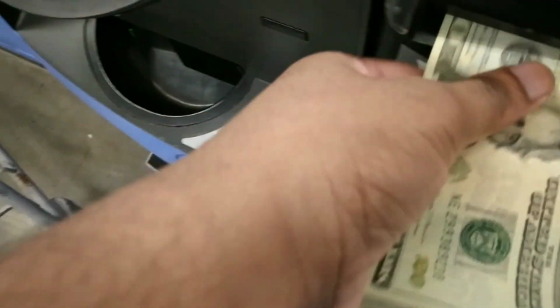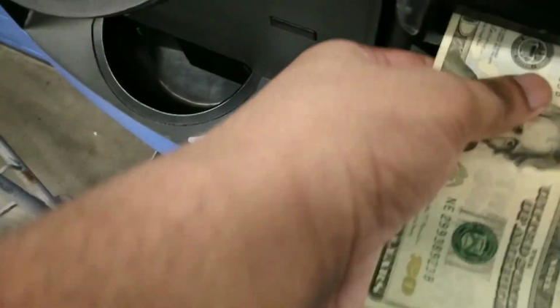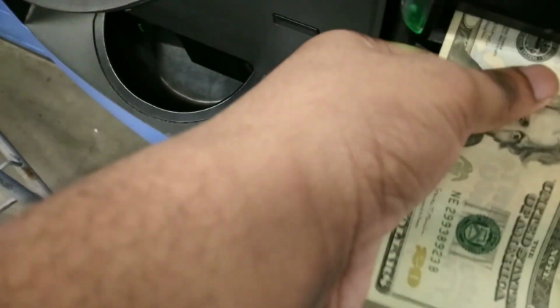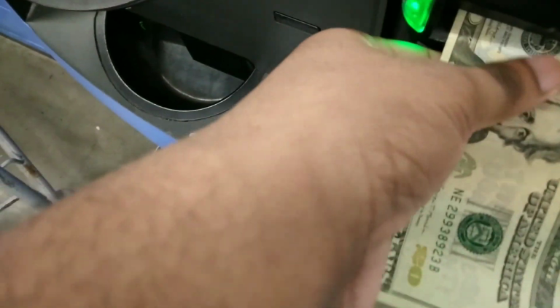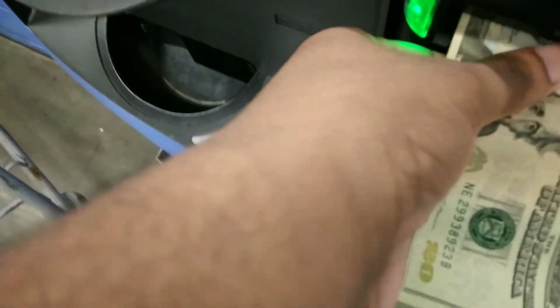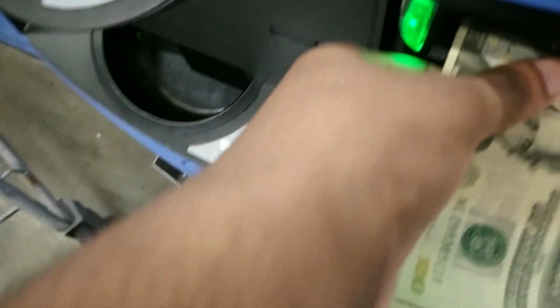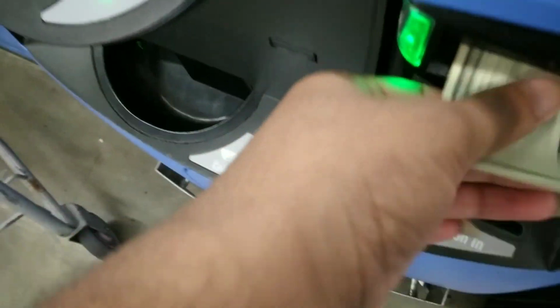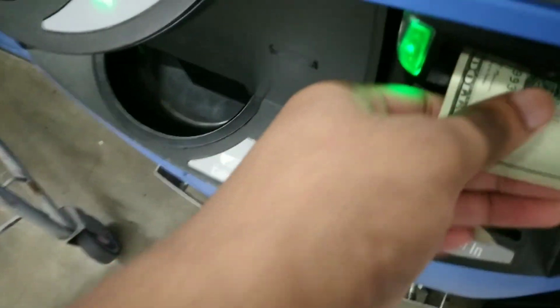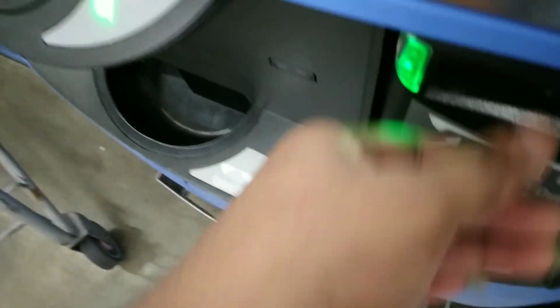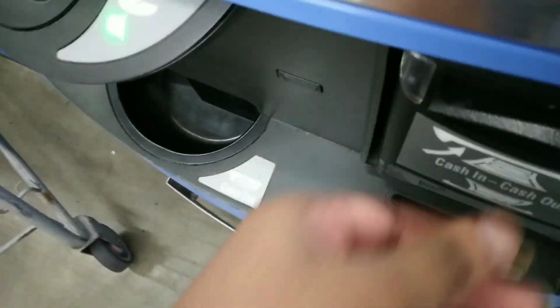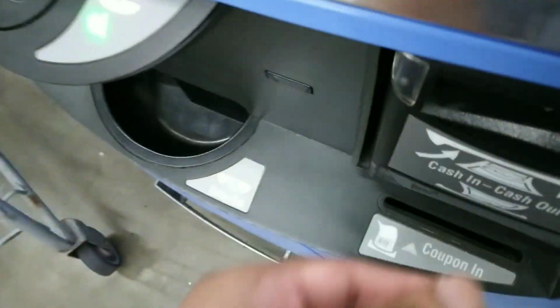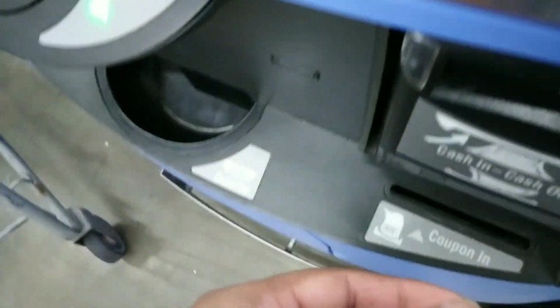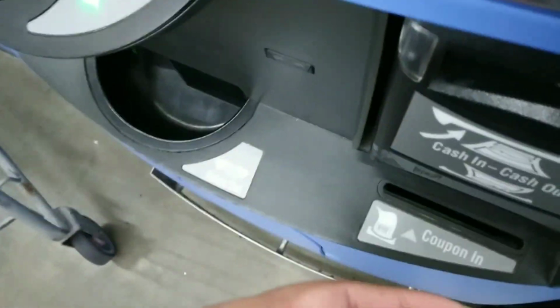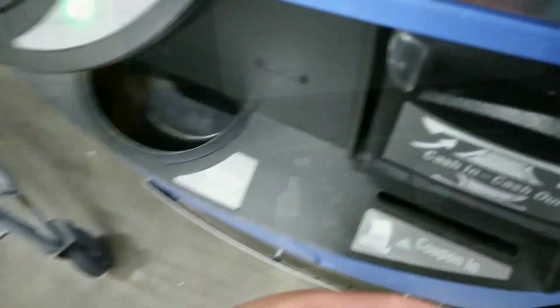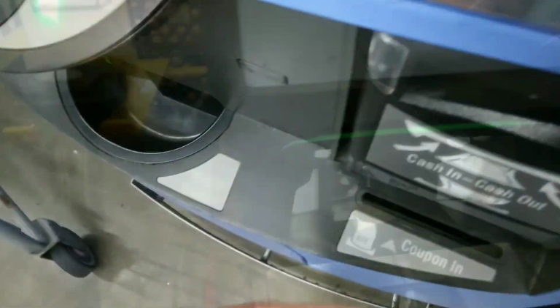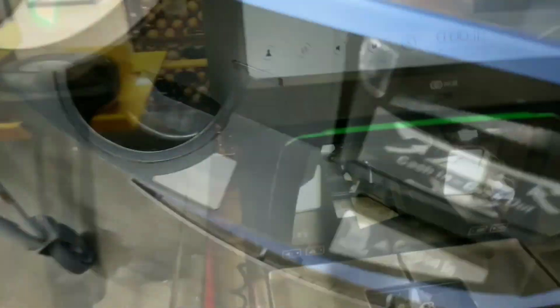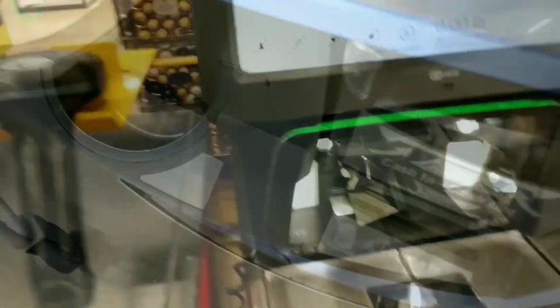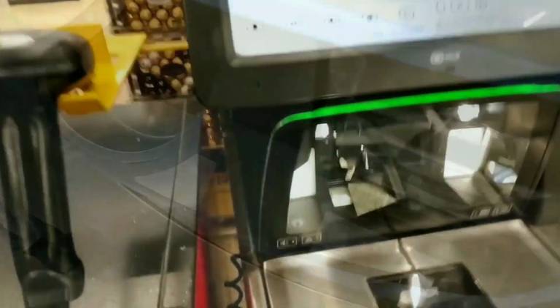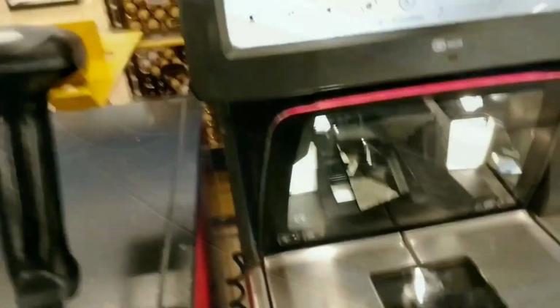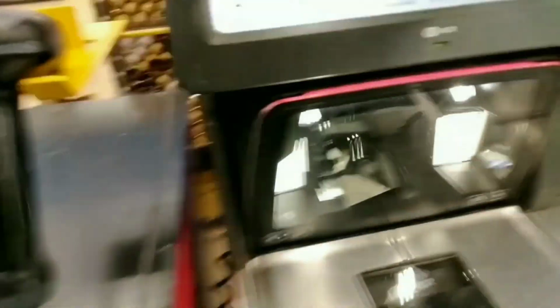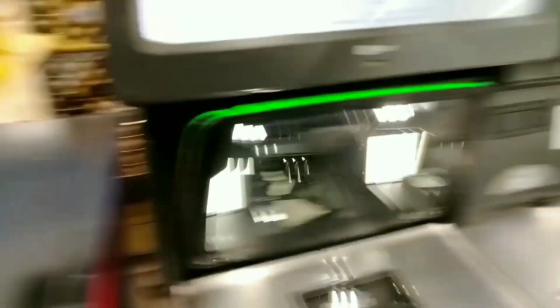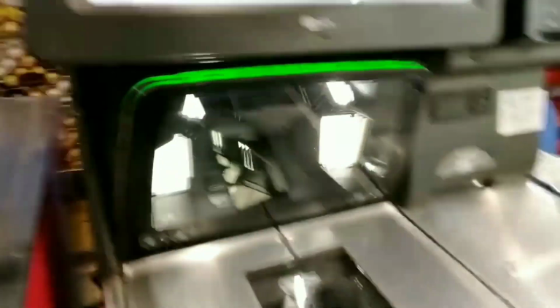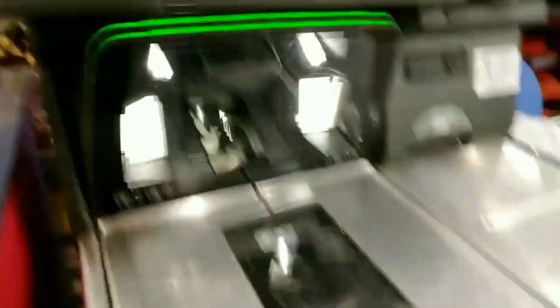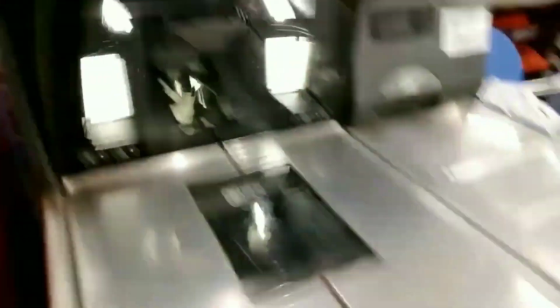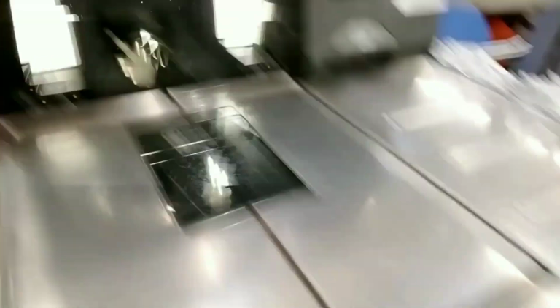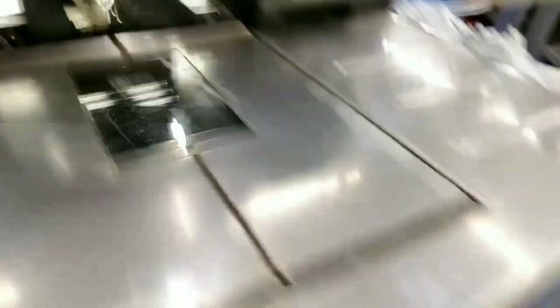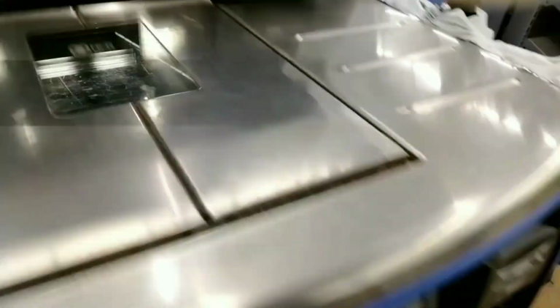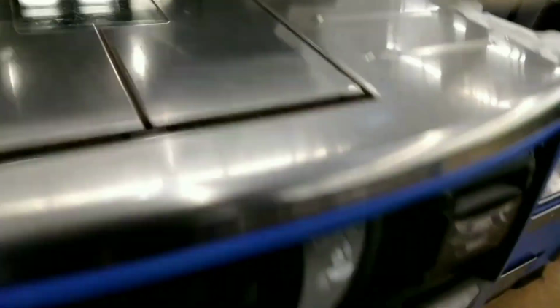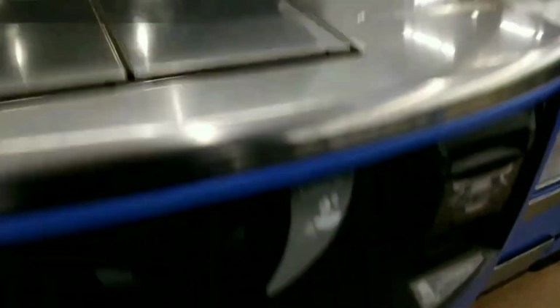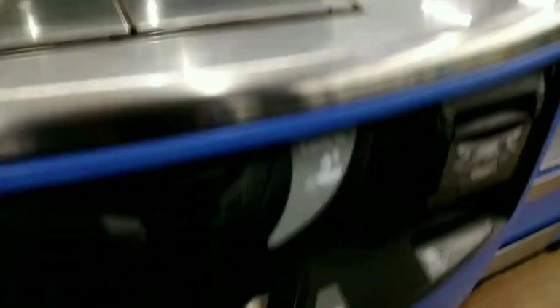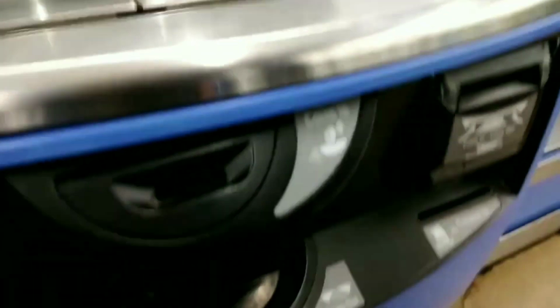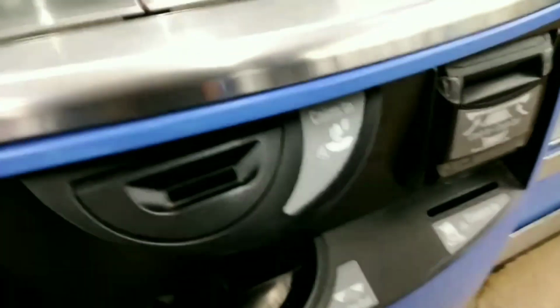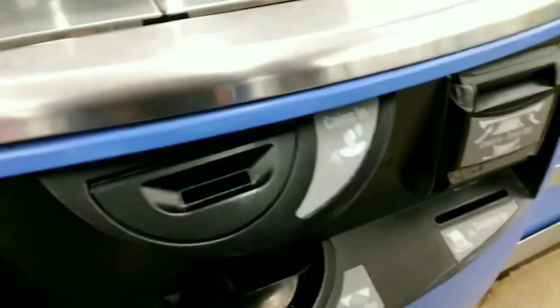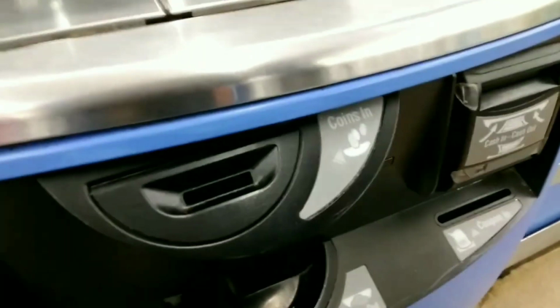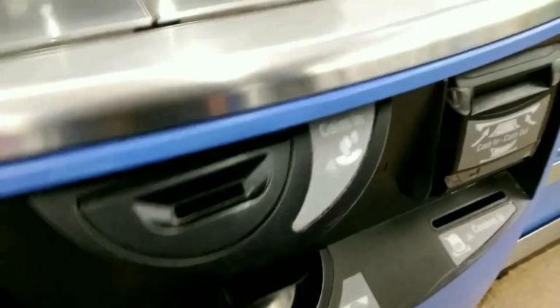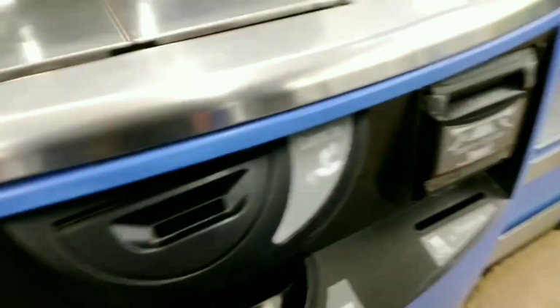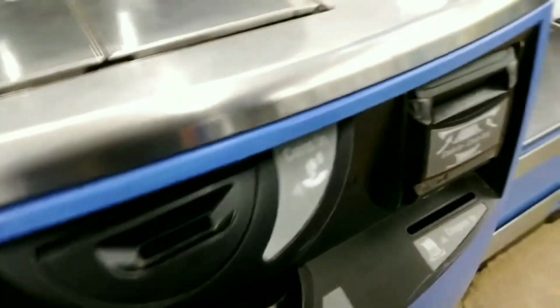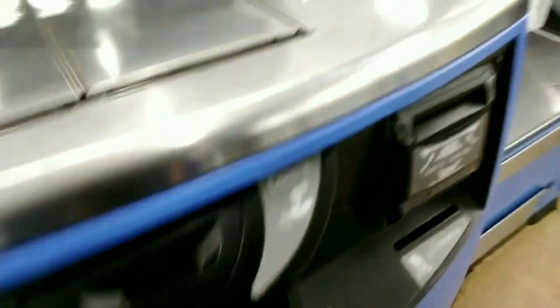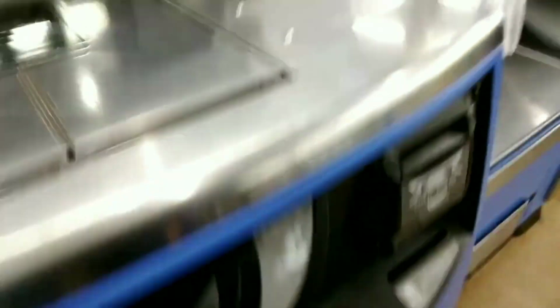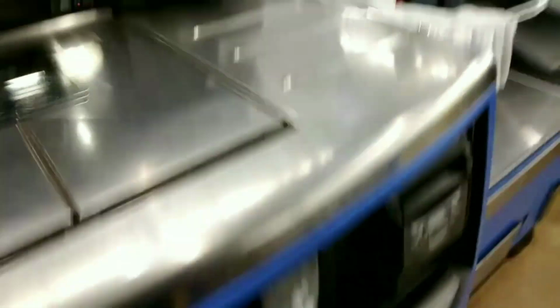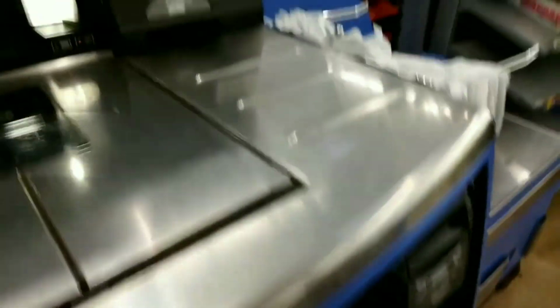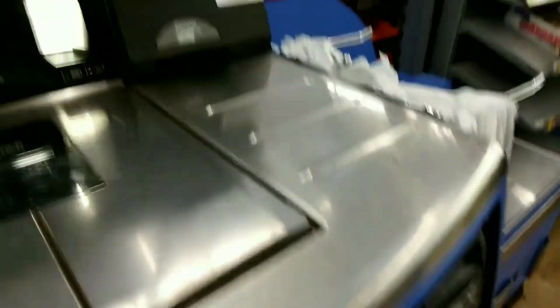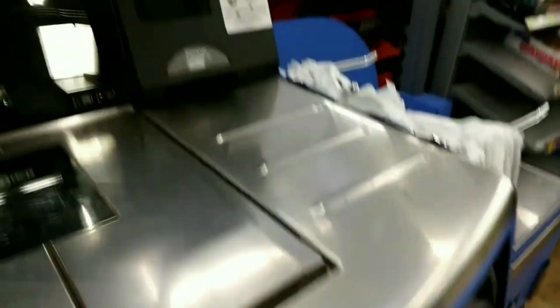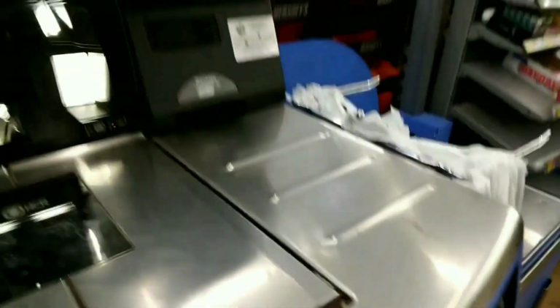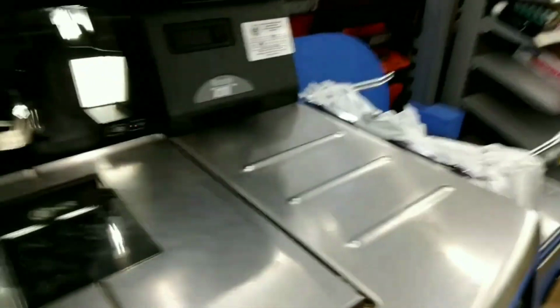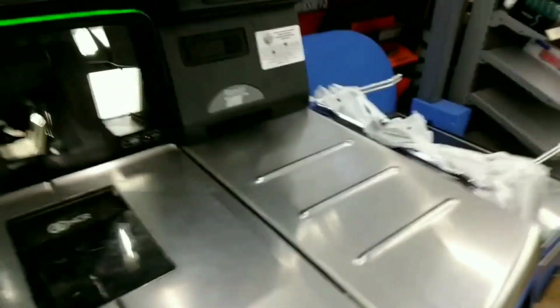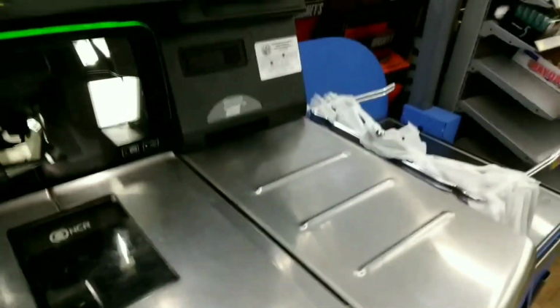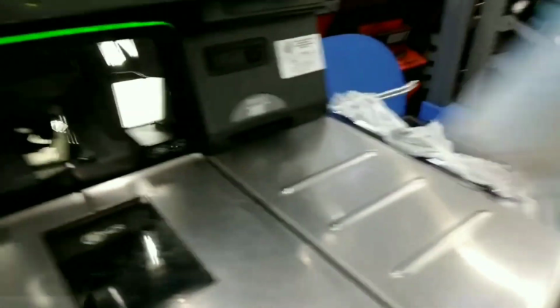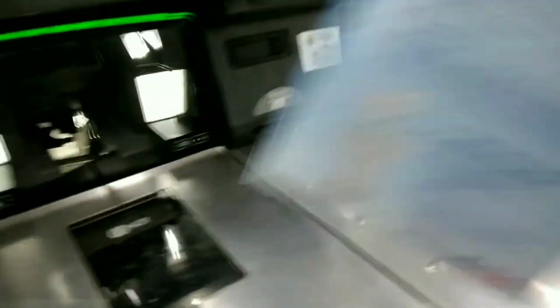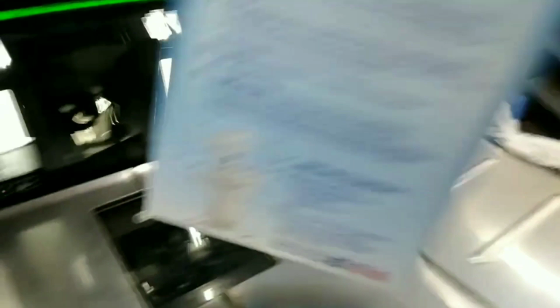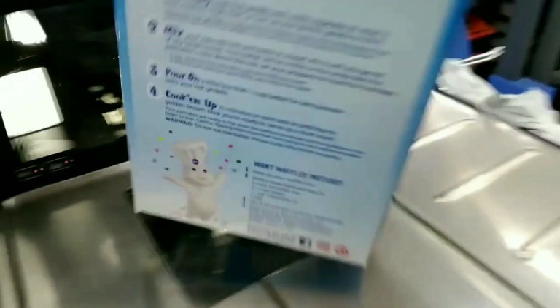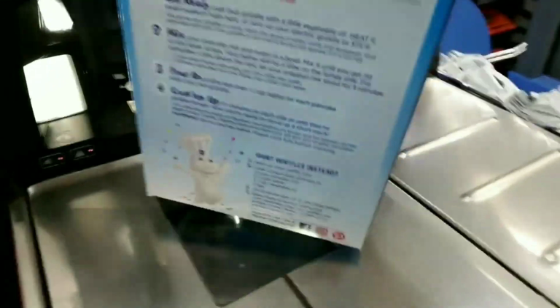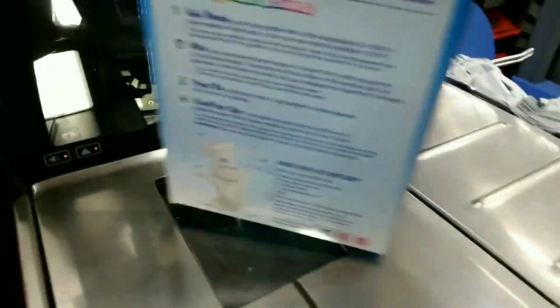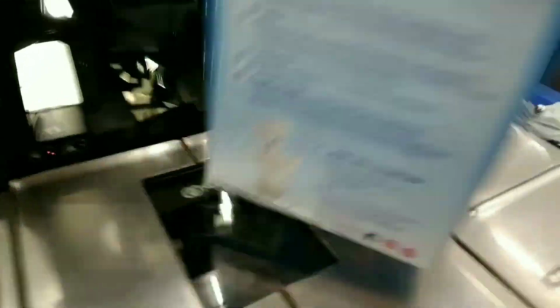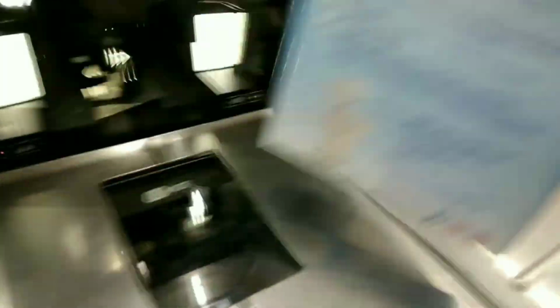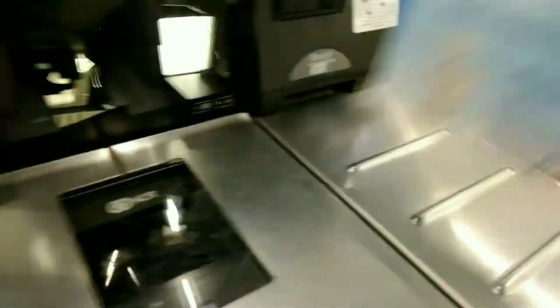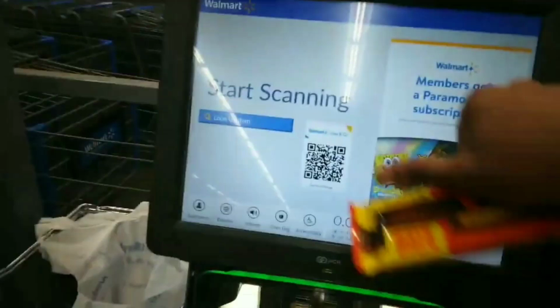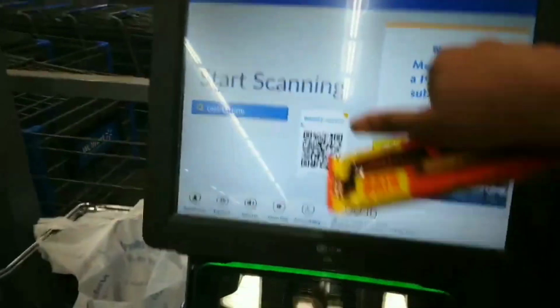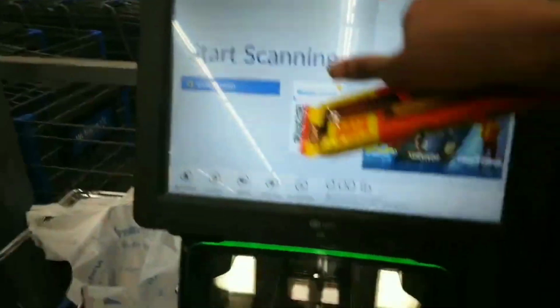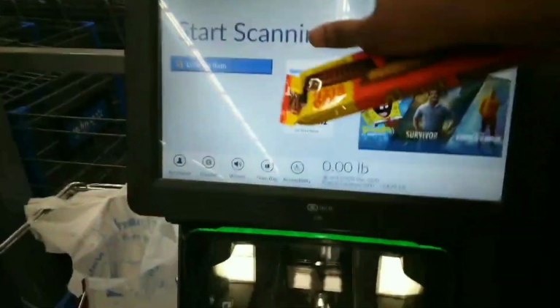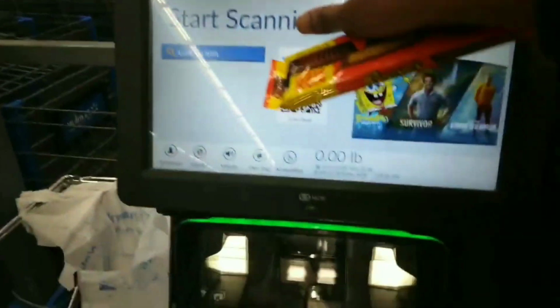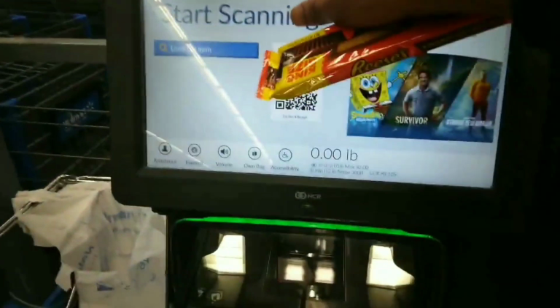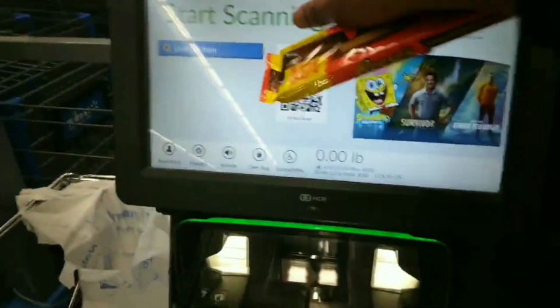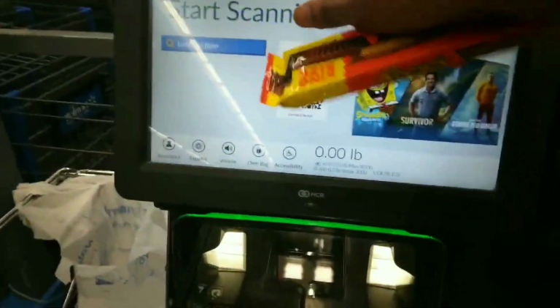Mama, this is the first one. Welcome, please scan your first item. Perfect! Perfect!